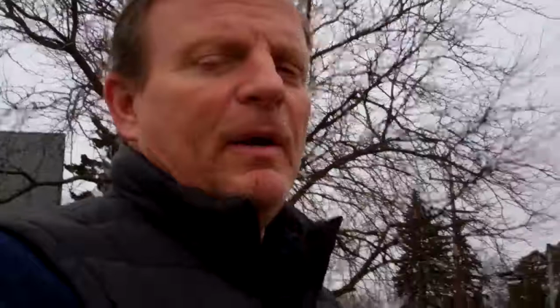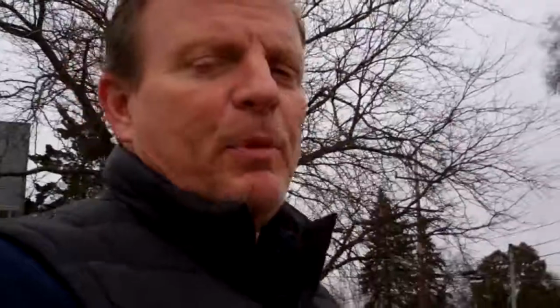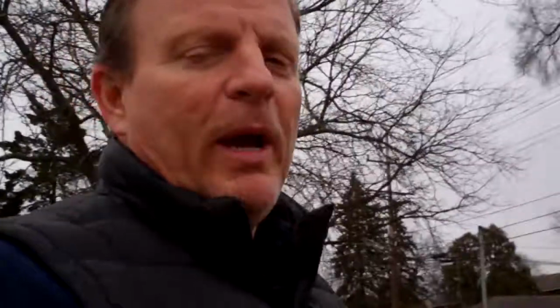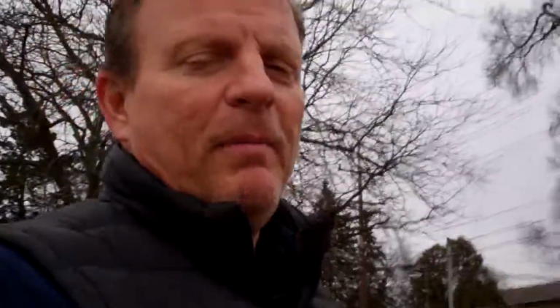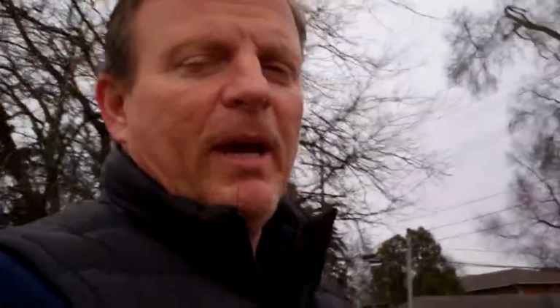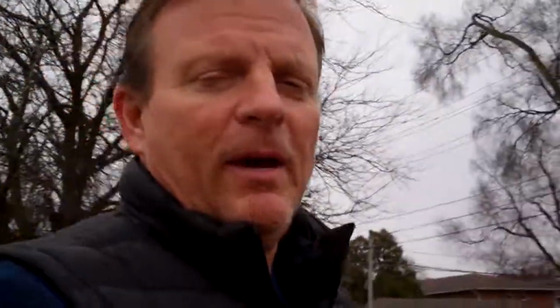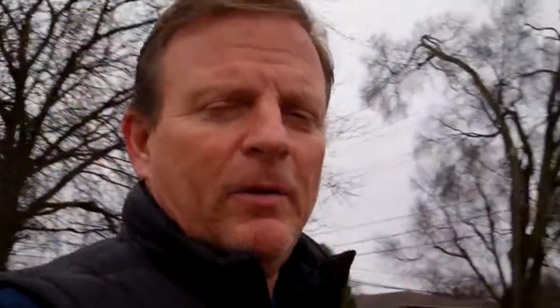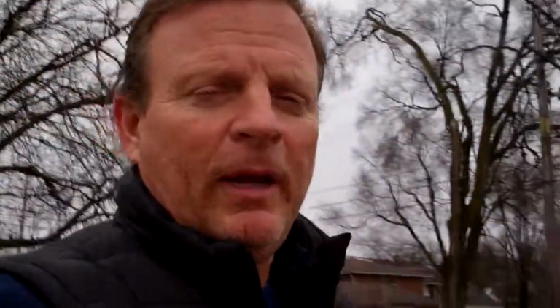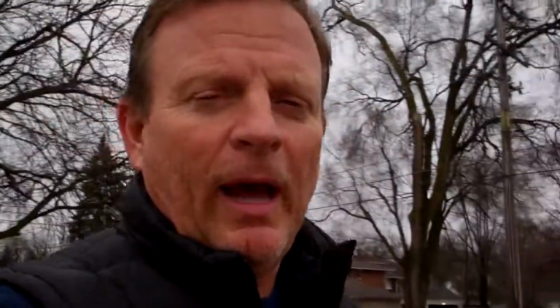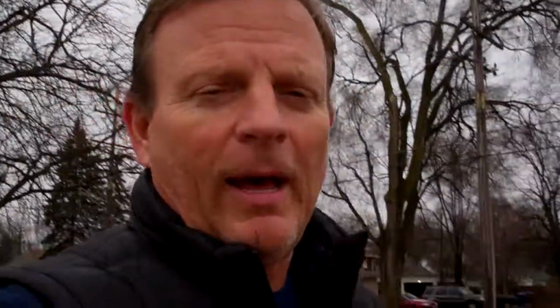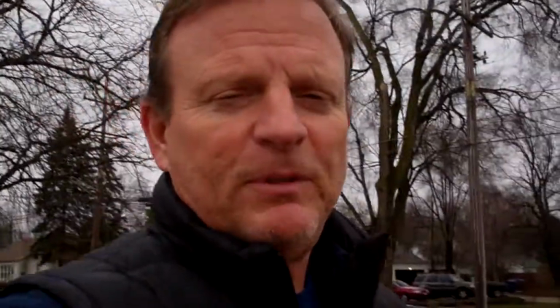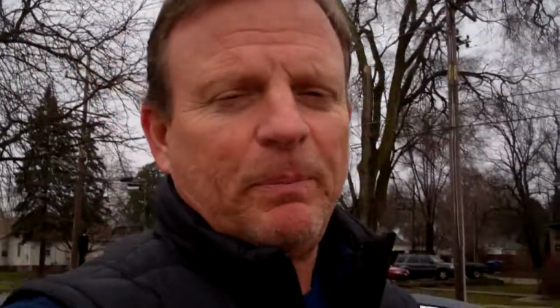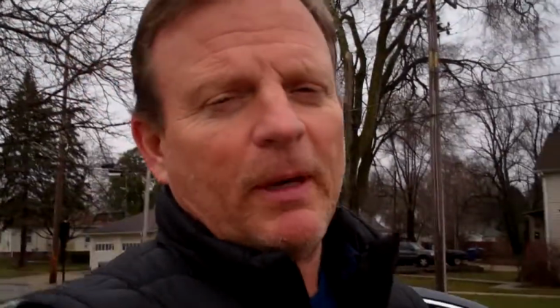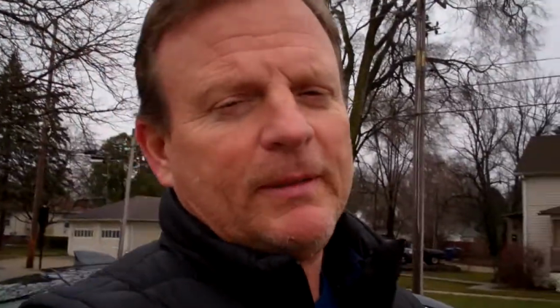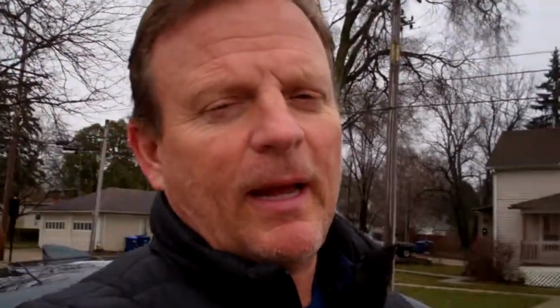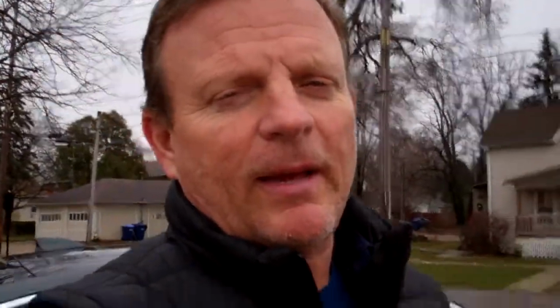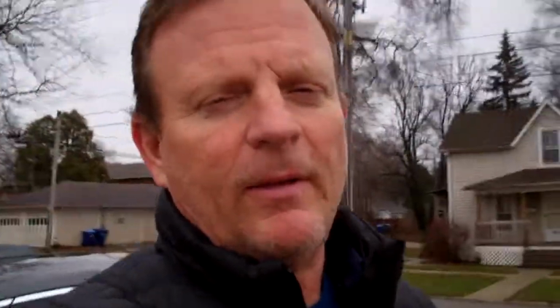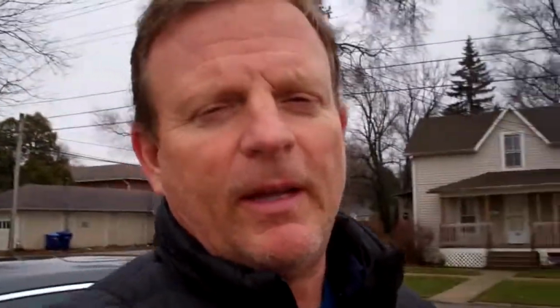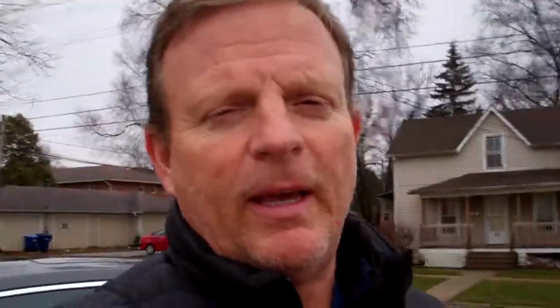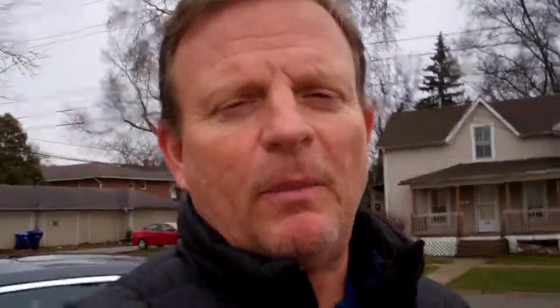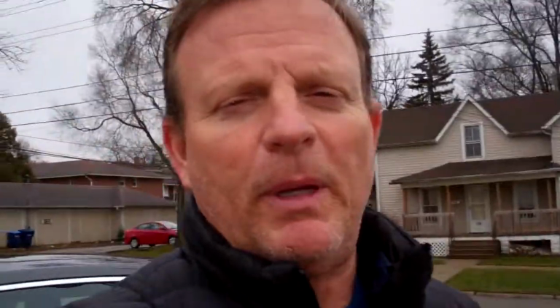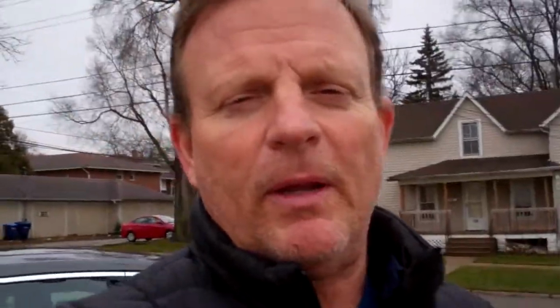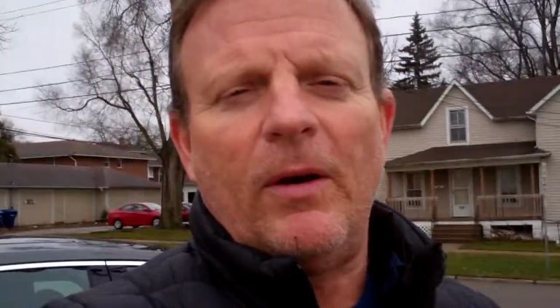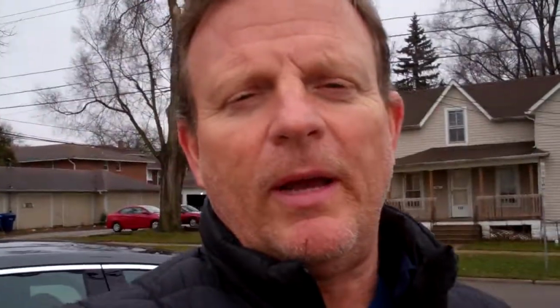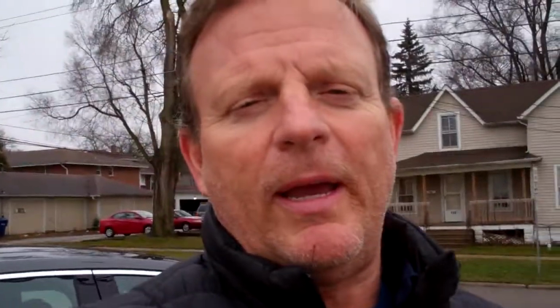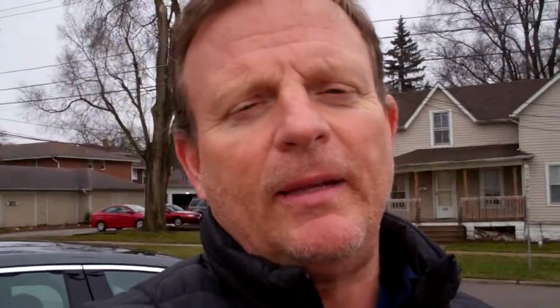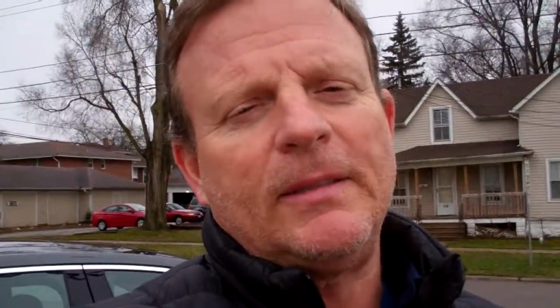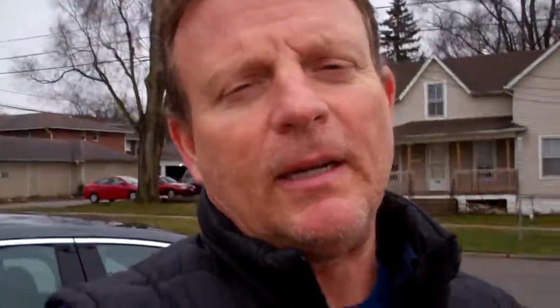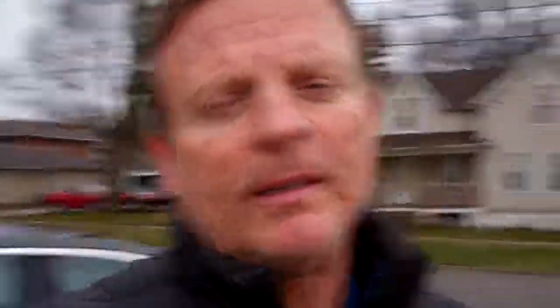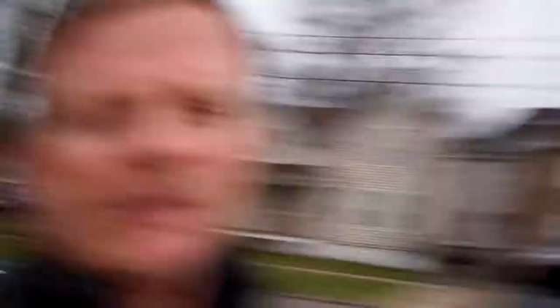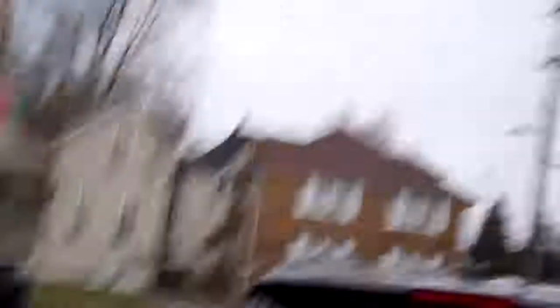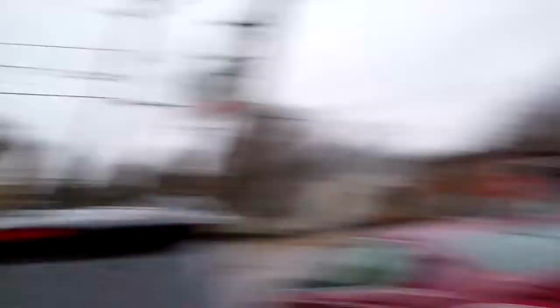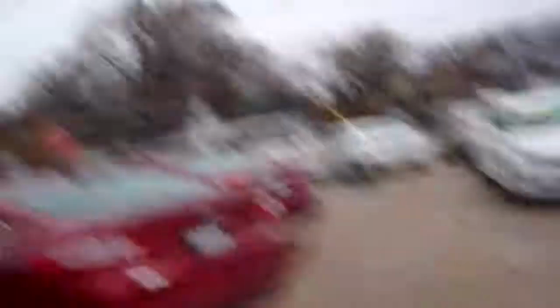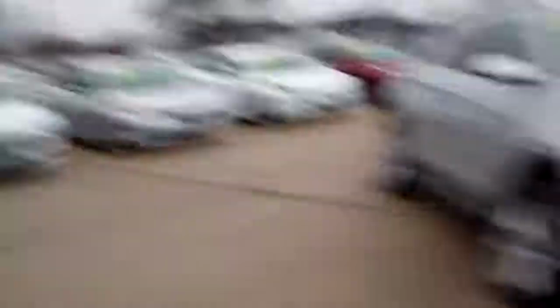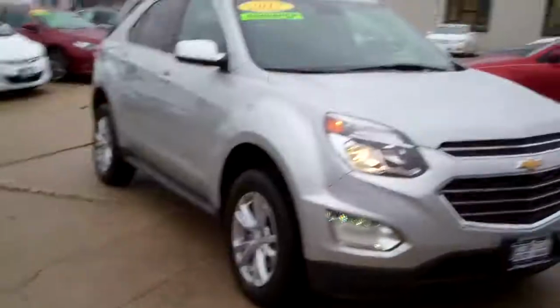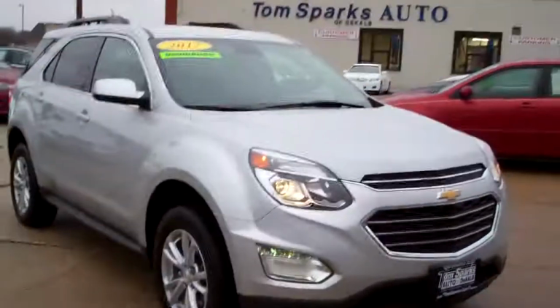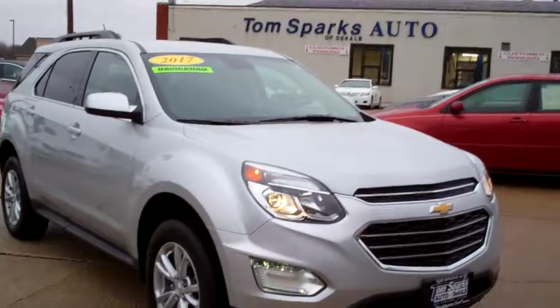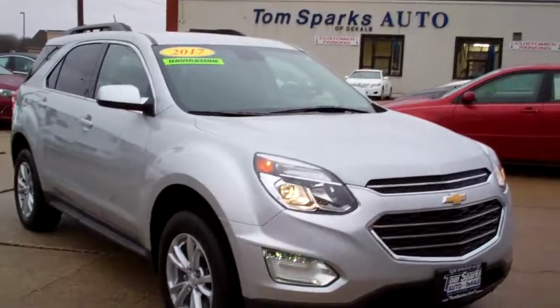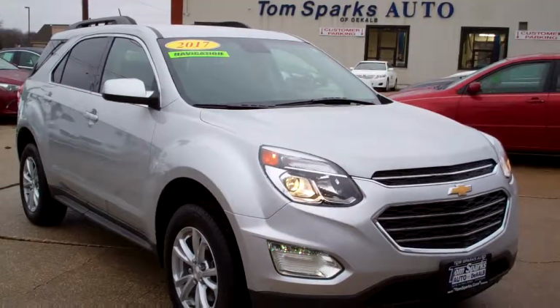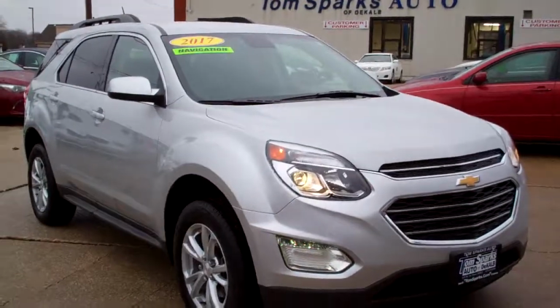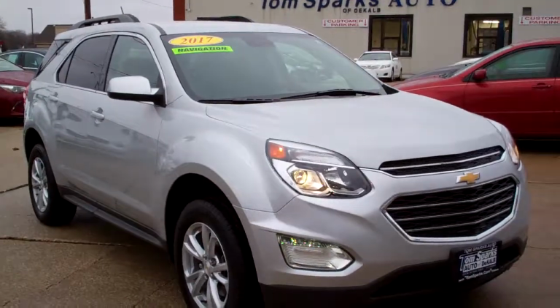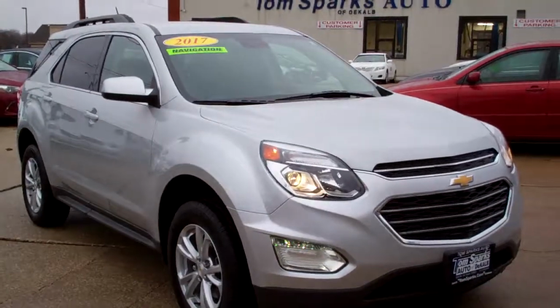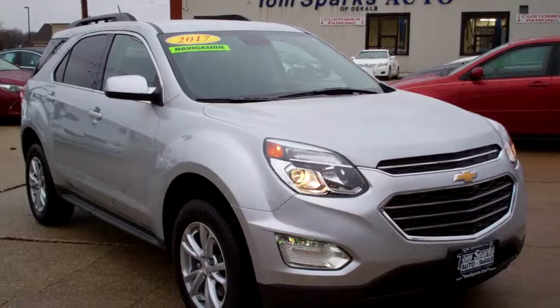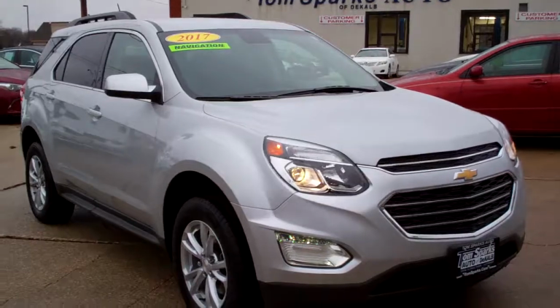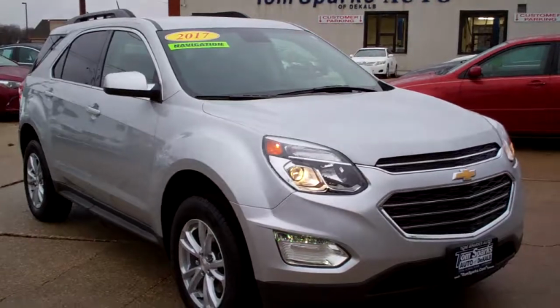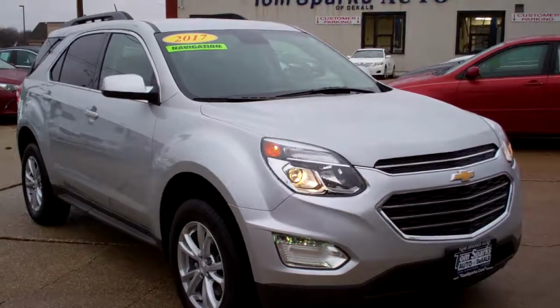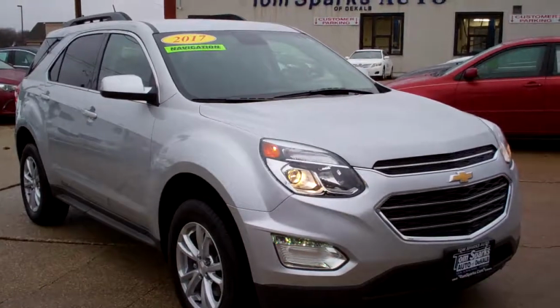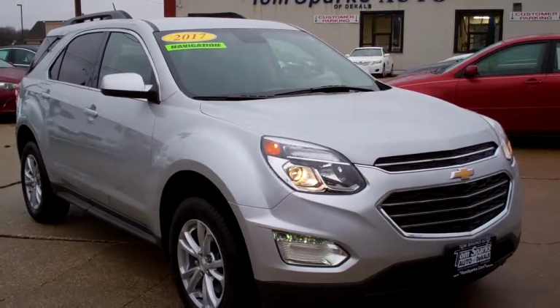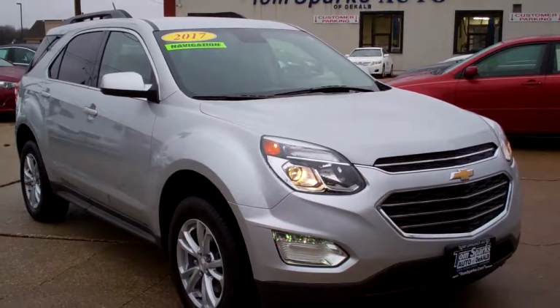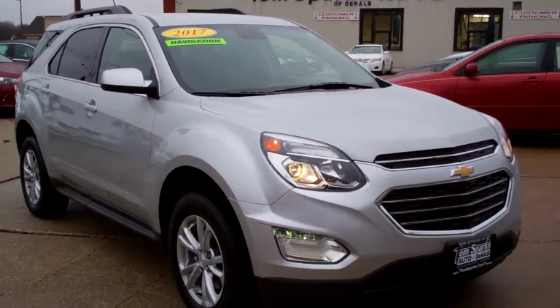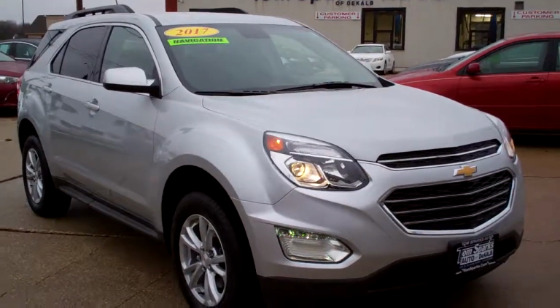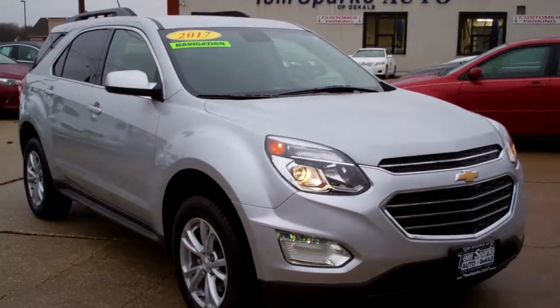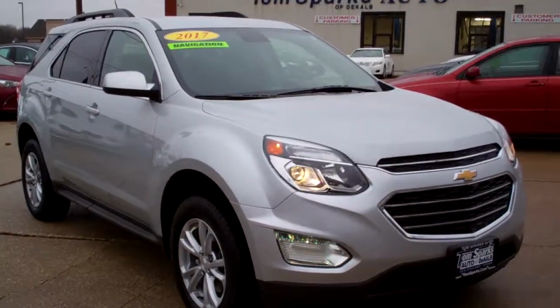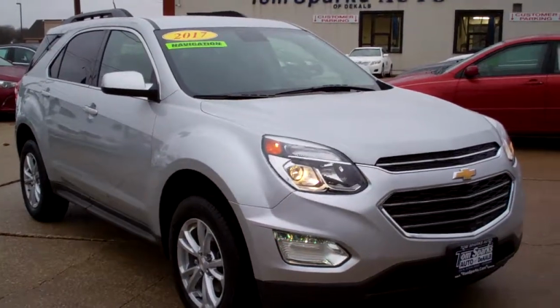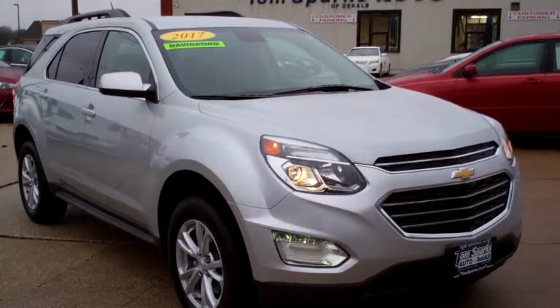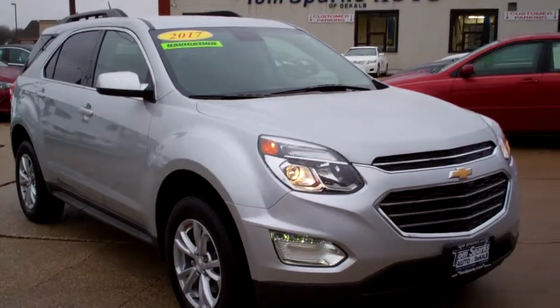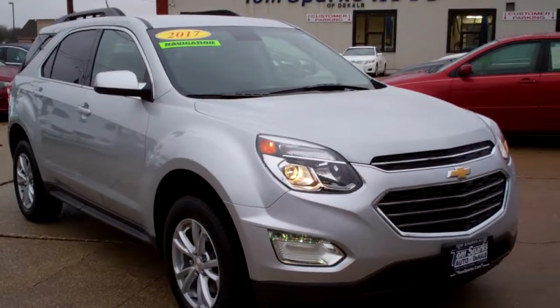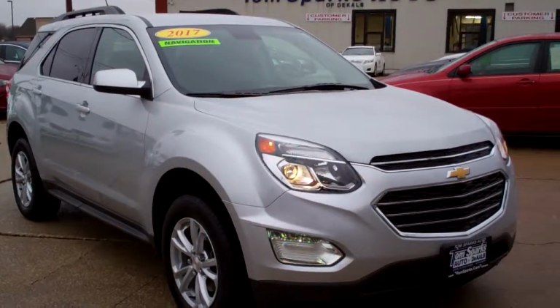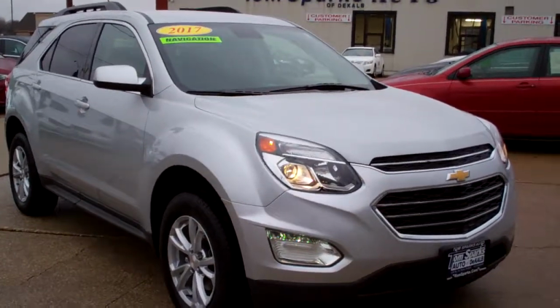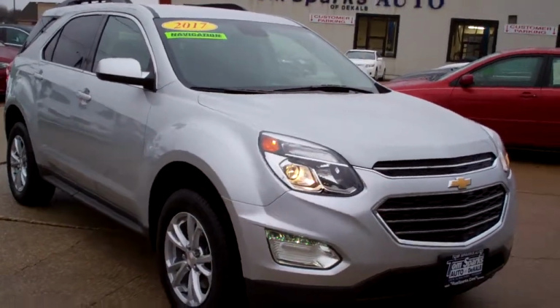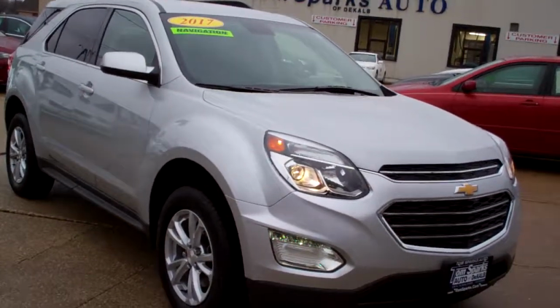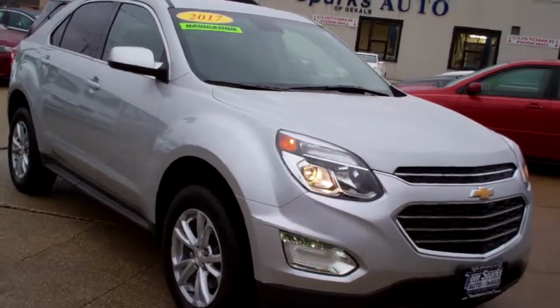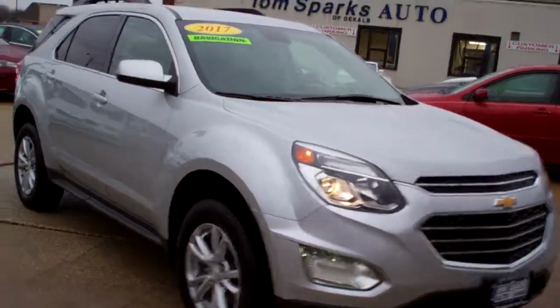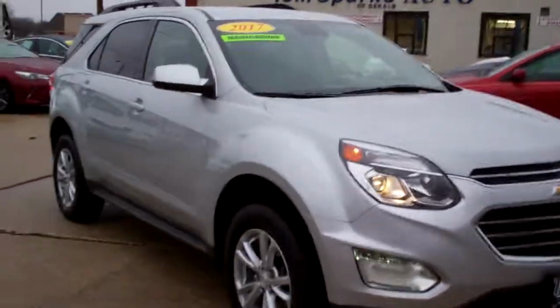Brad Mayo, Tom Sparks Auto, DeKalb, Illinois. Hey, check this one out — 2017 Chevy Equinox. Nice car, huh?